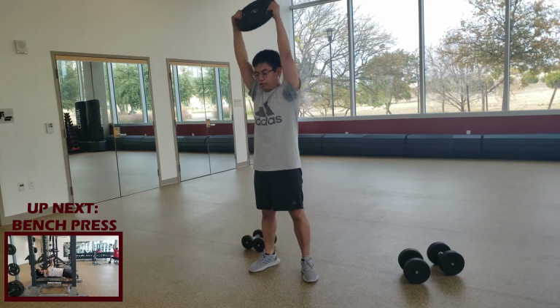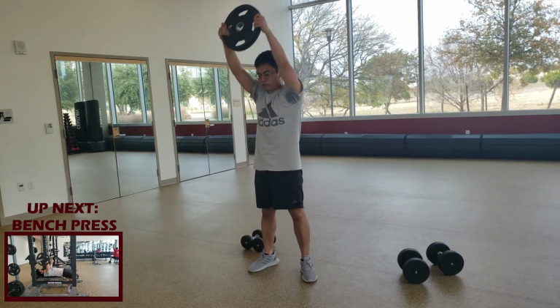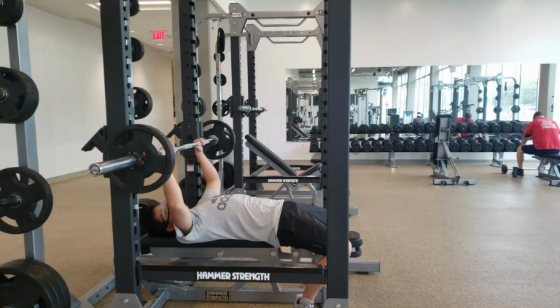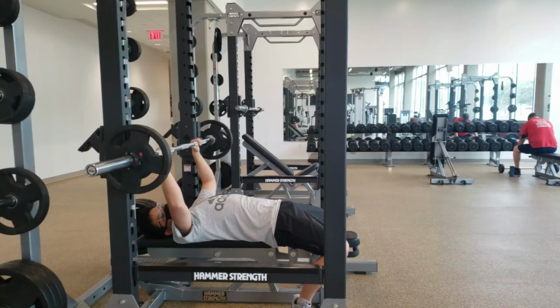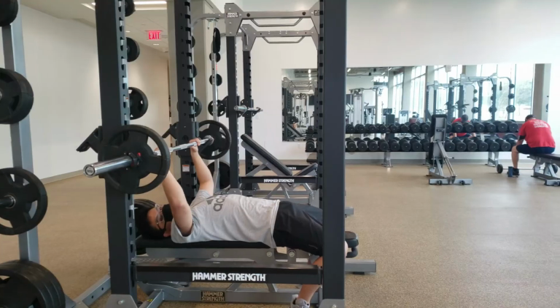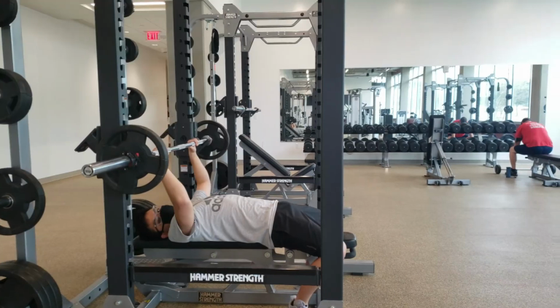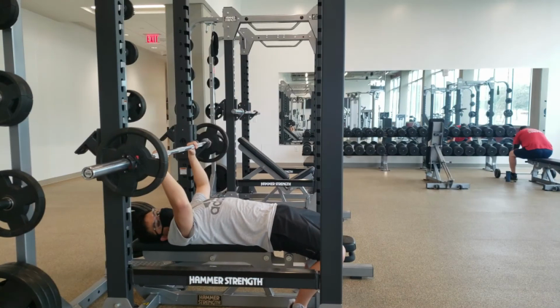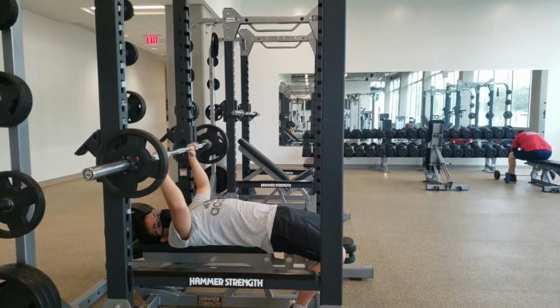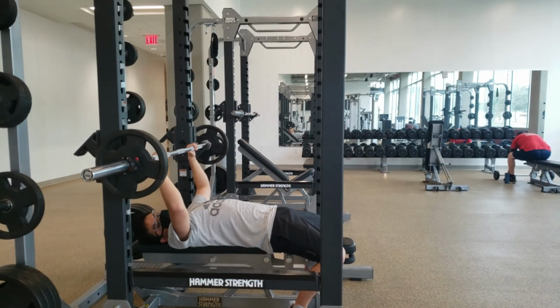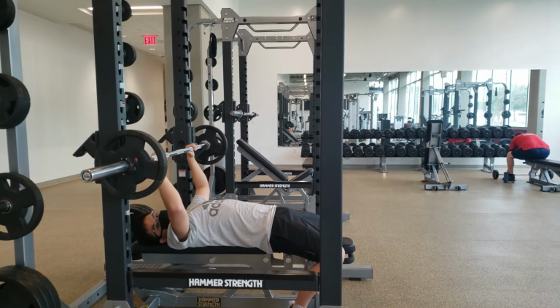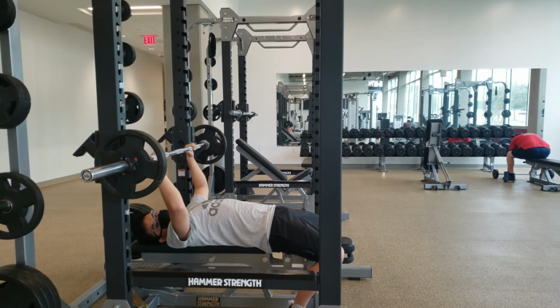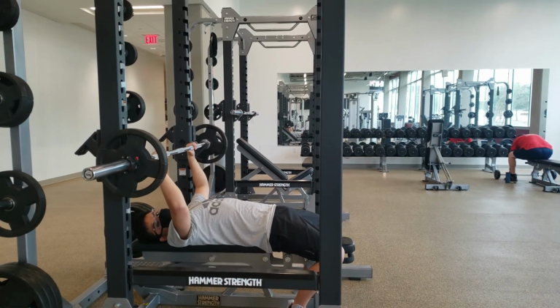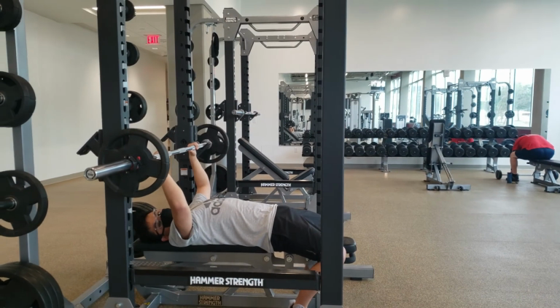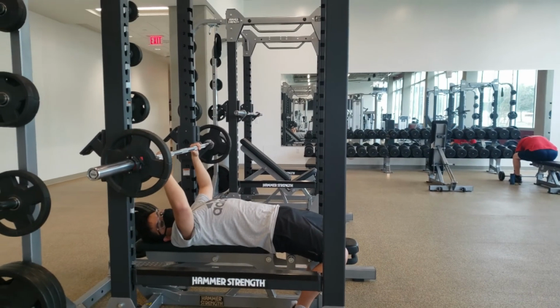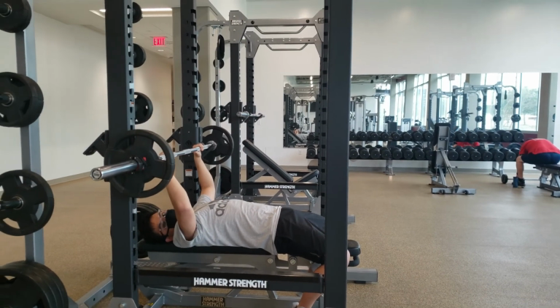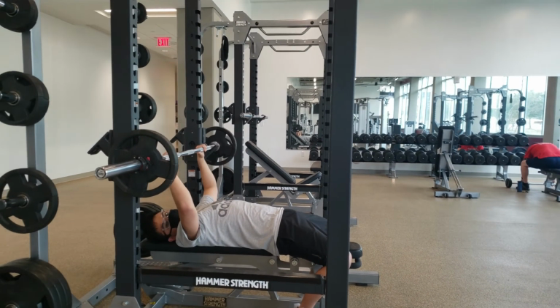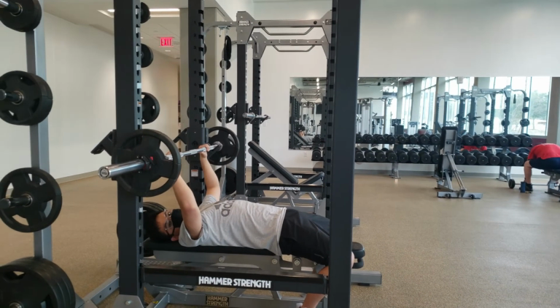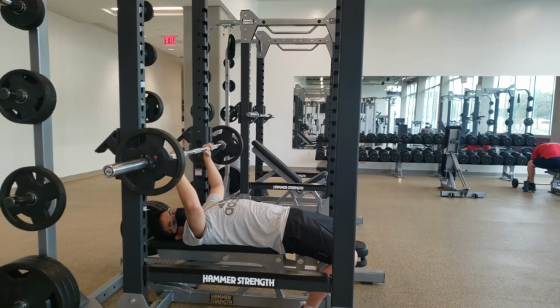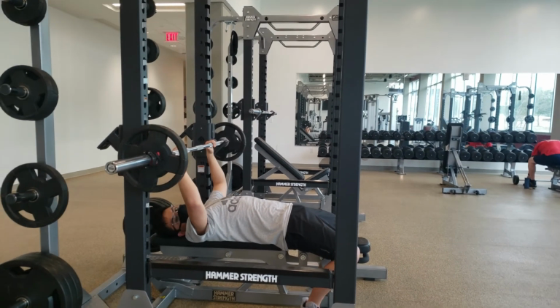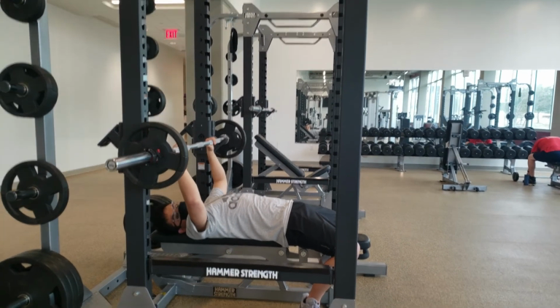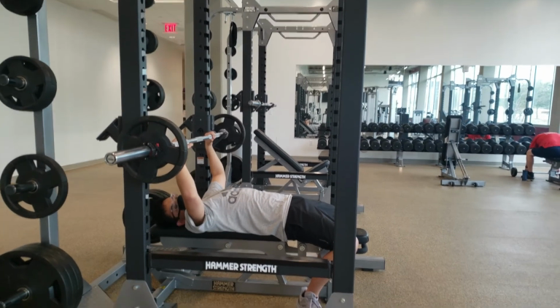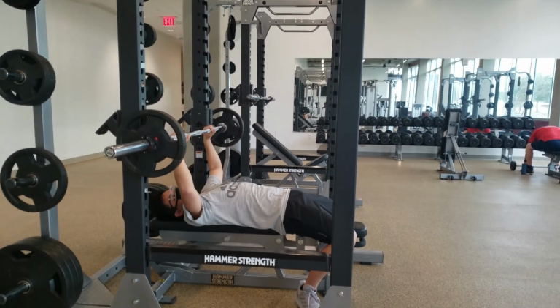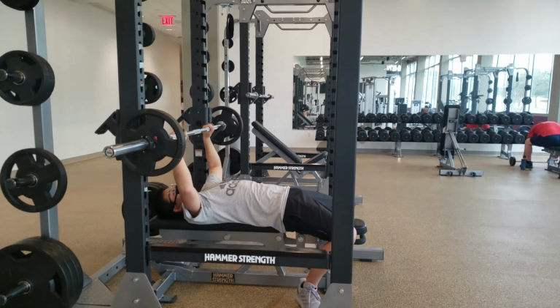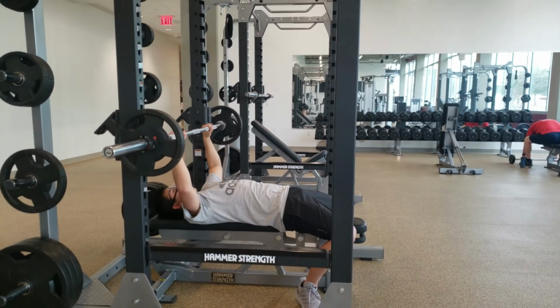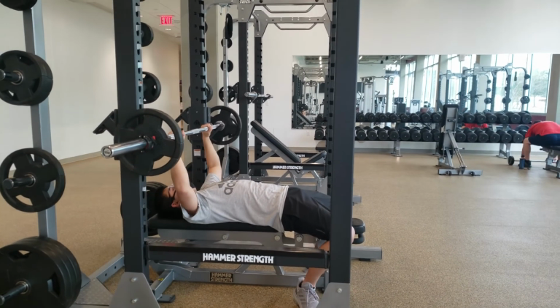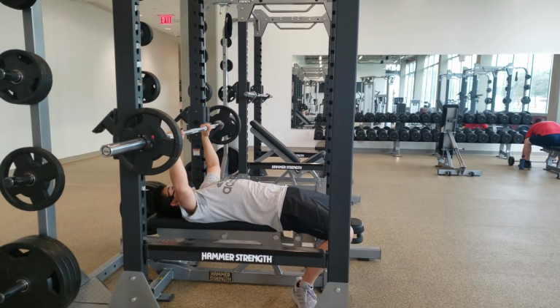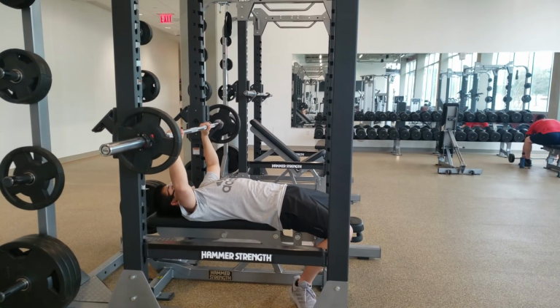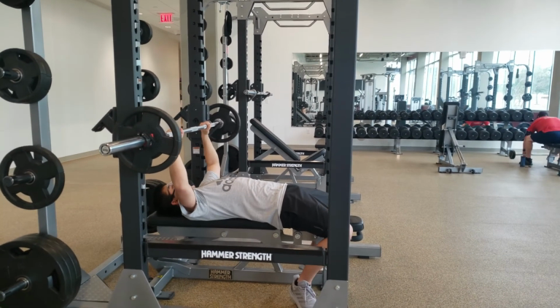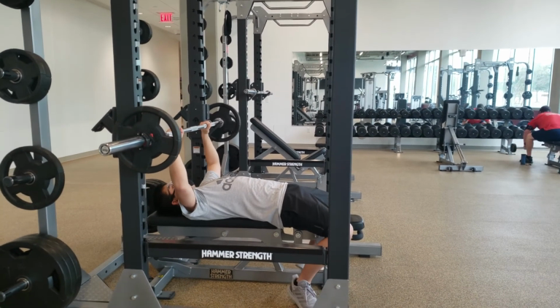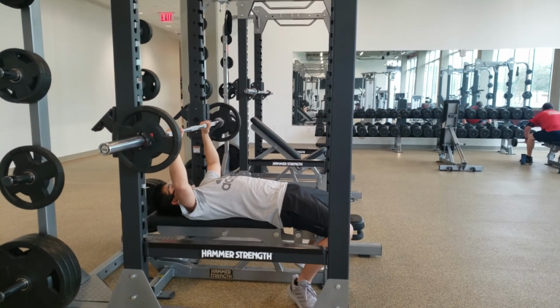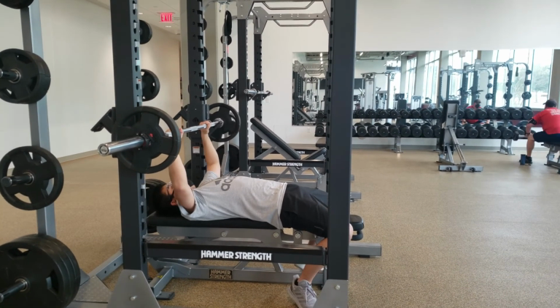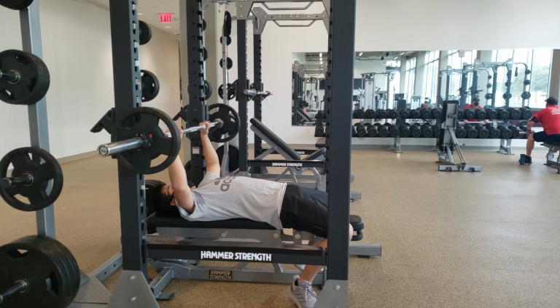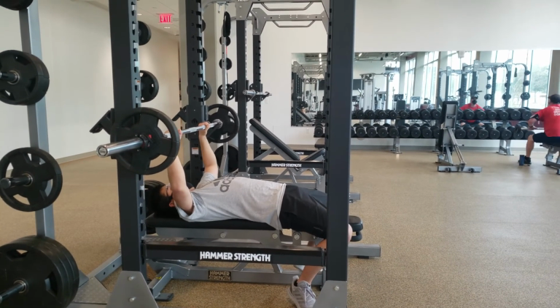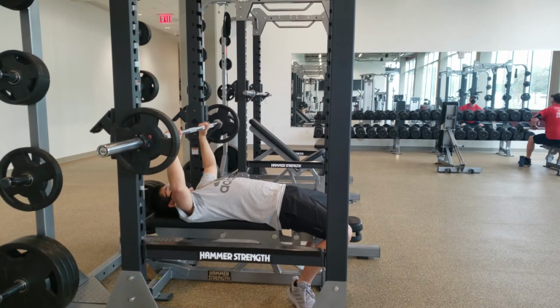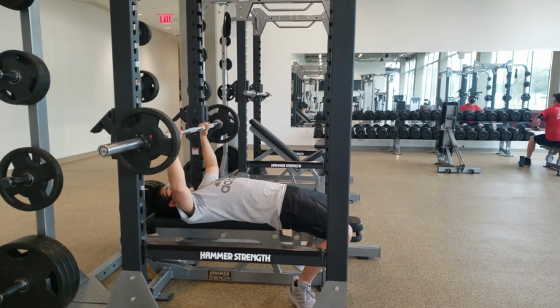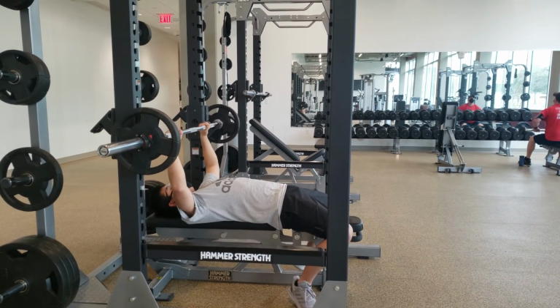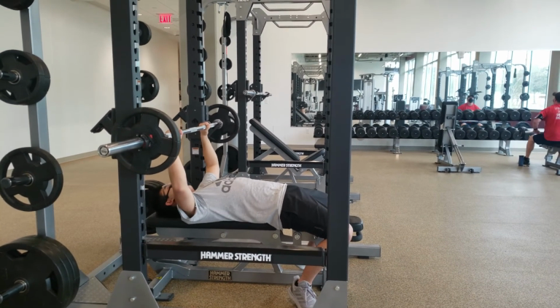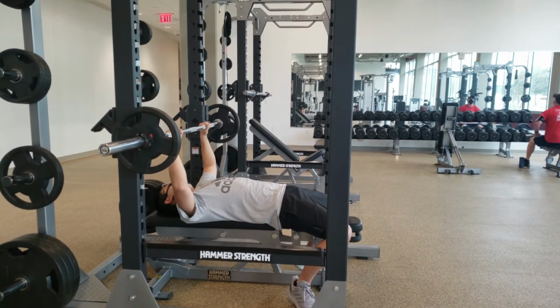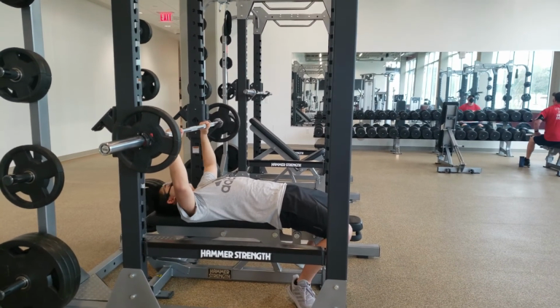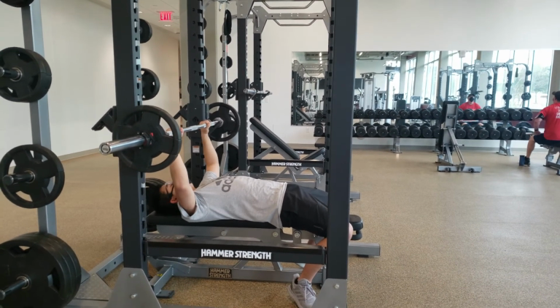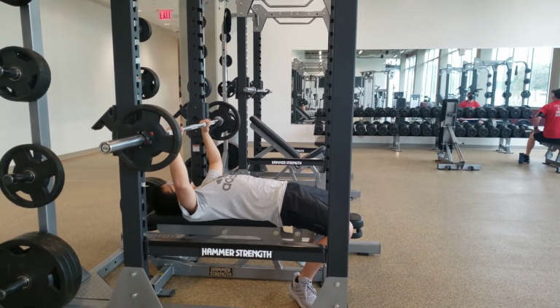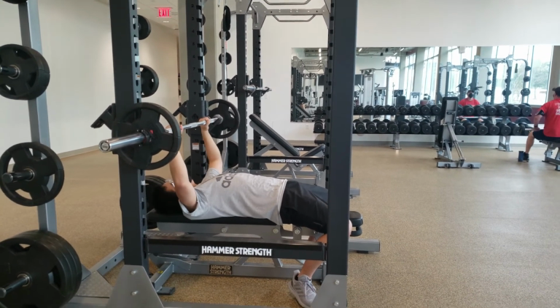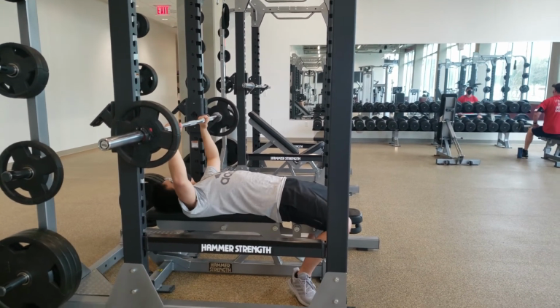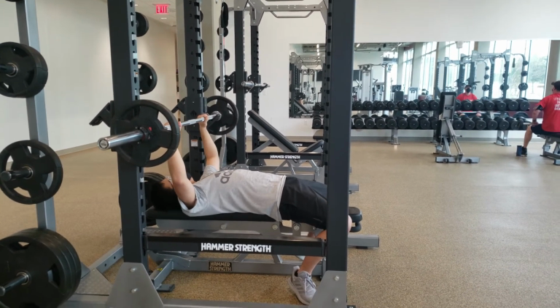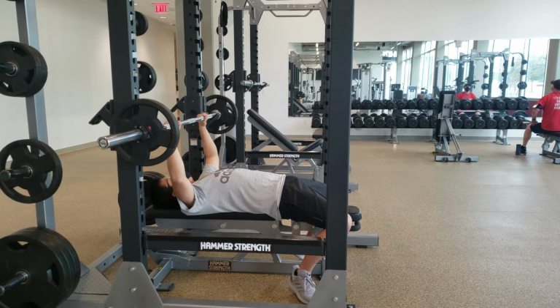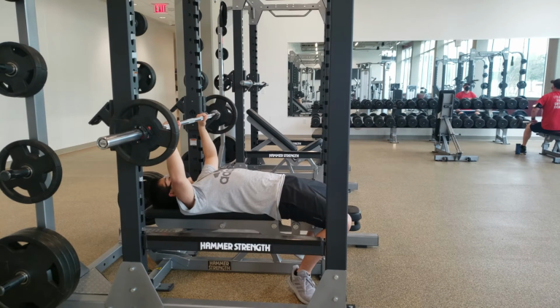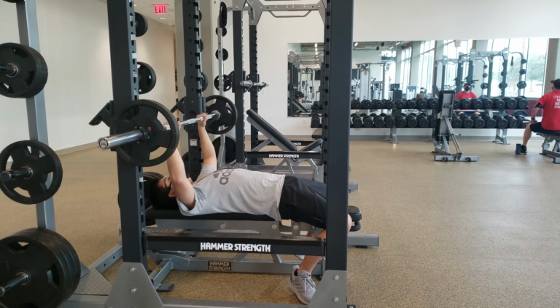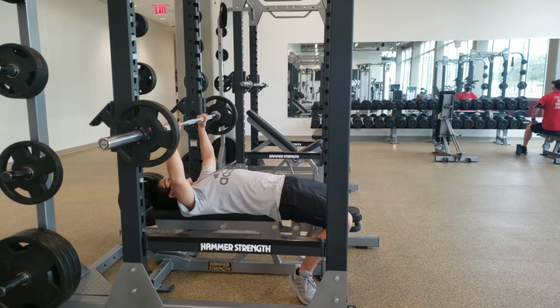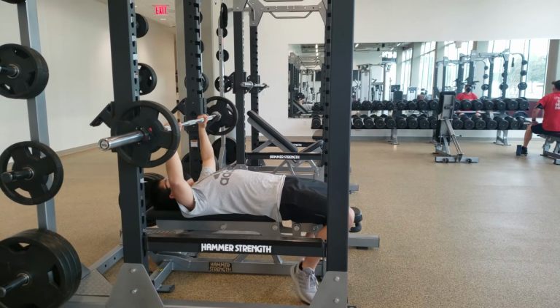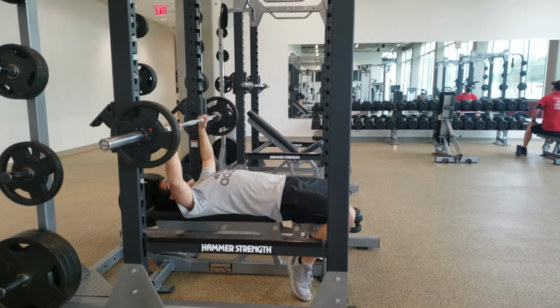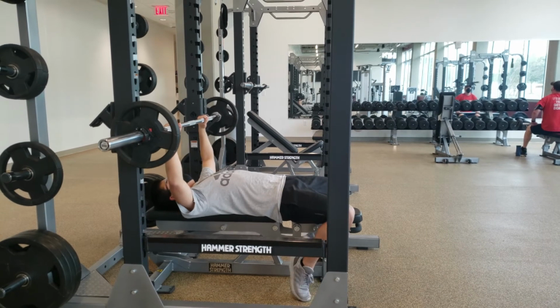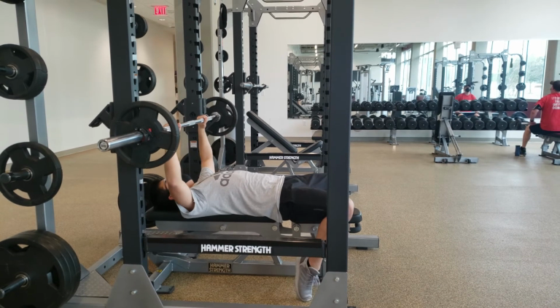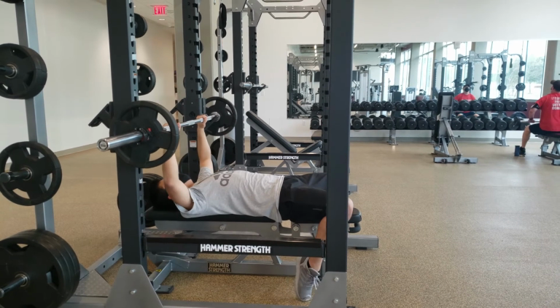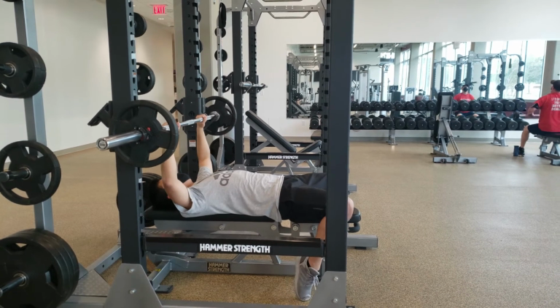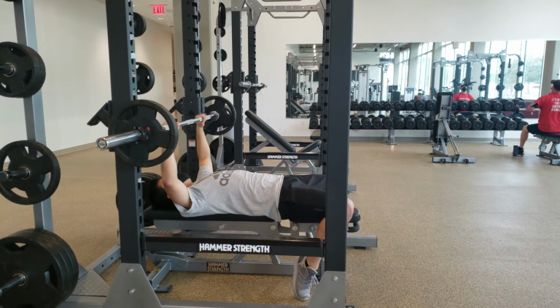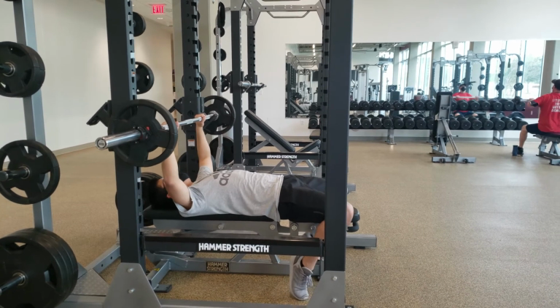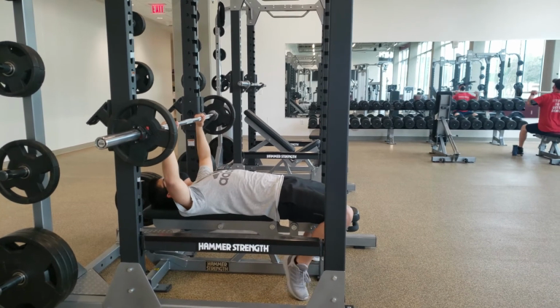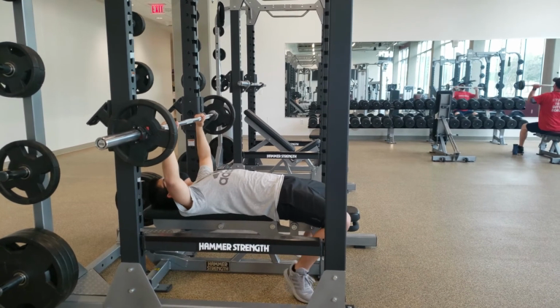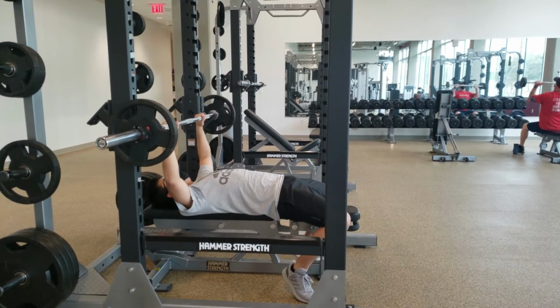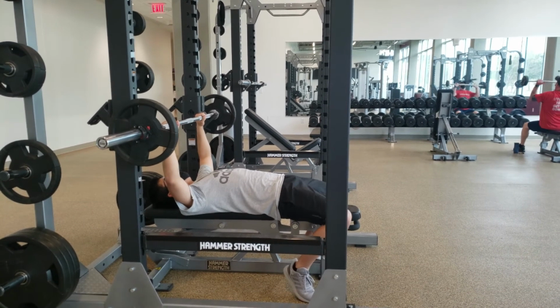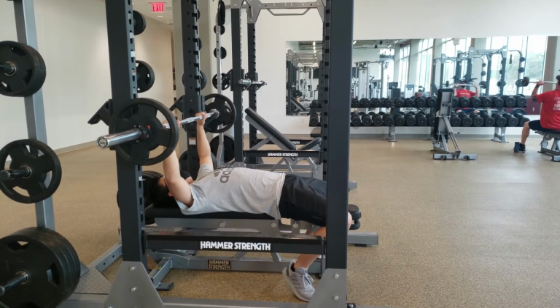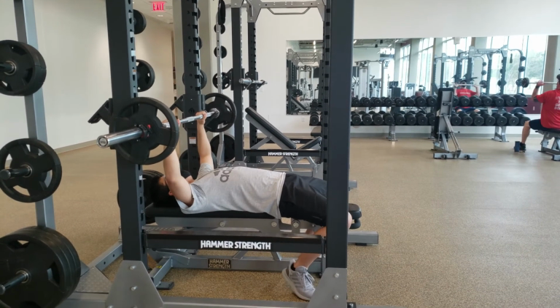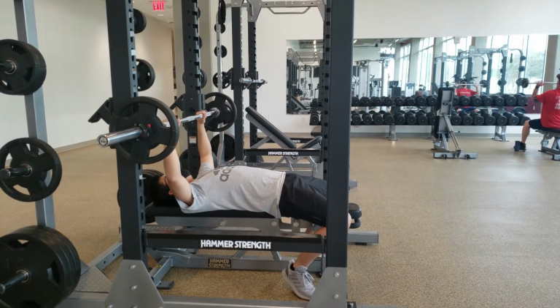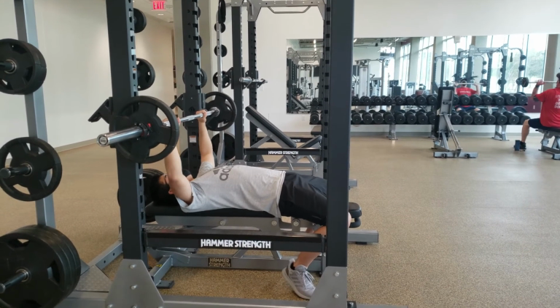Next workout is 10 bench presses. Make sure your movement is controlled, and if you're trying to go for heavy weights, make sure to have a spotter with you.